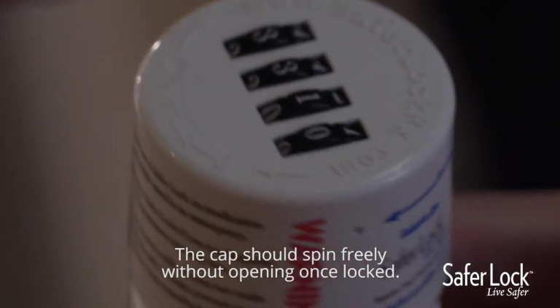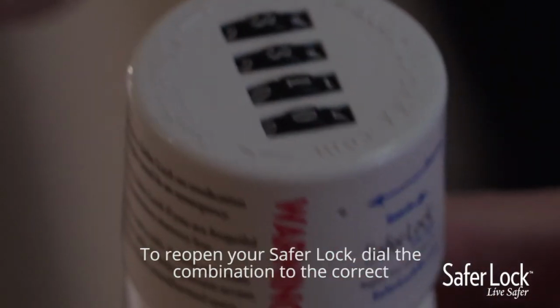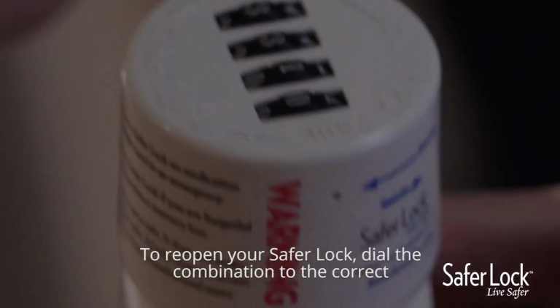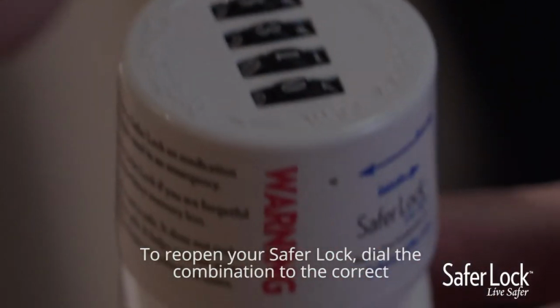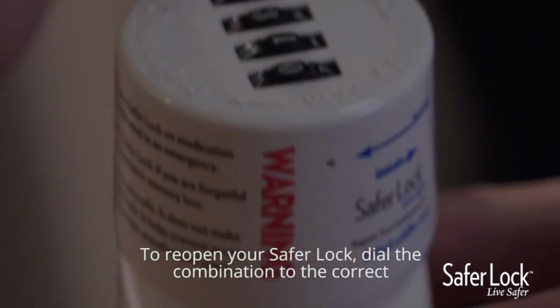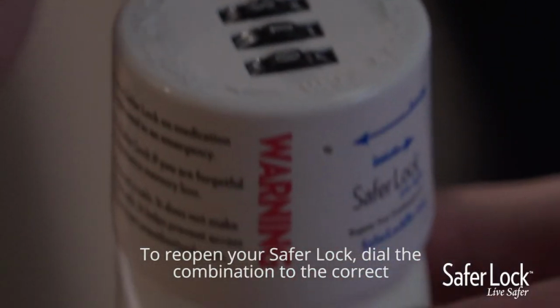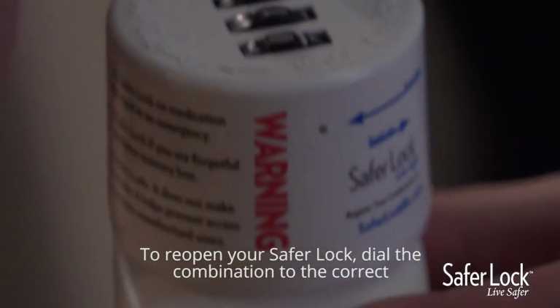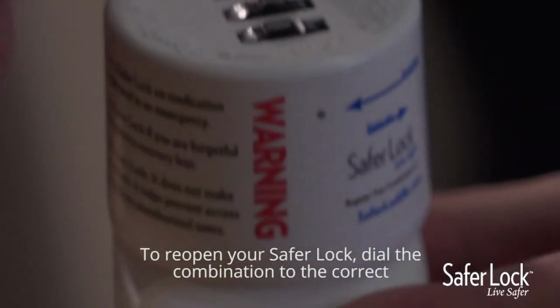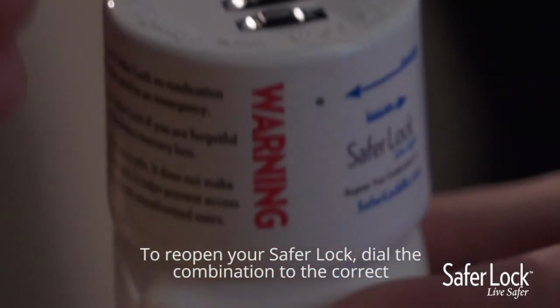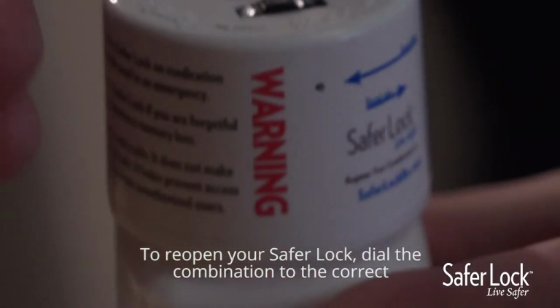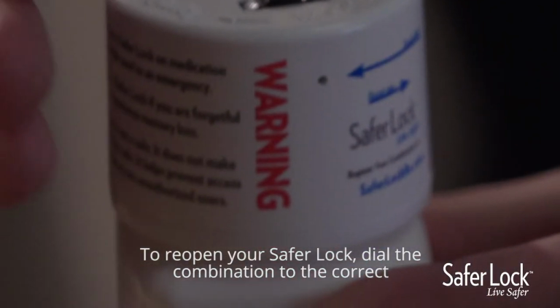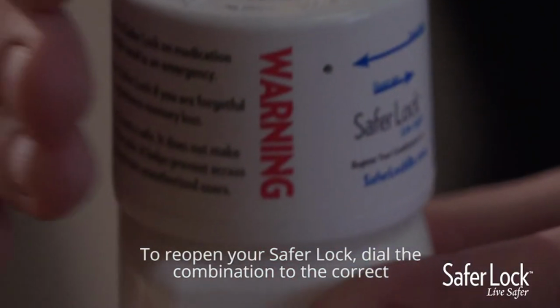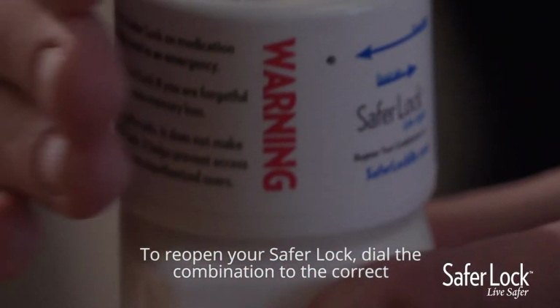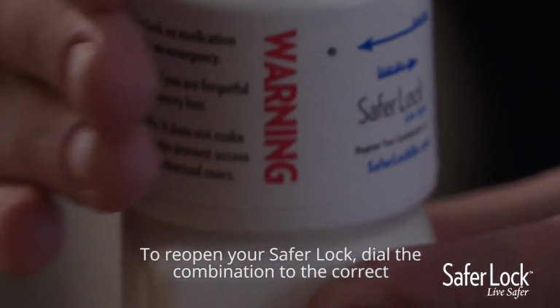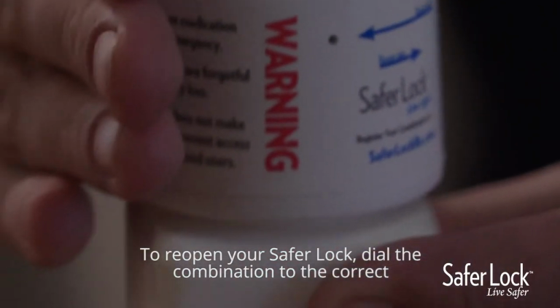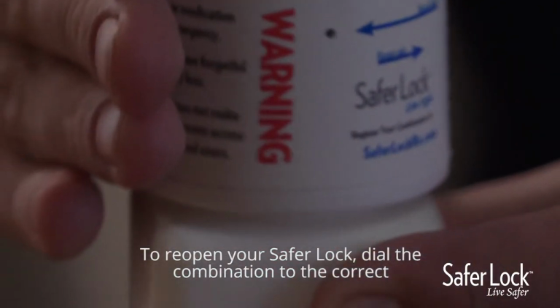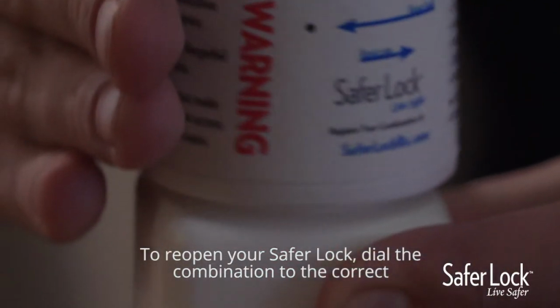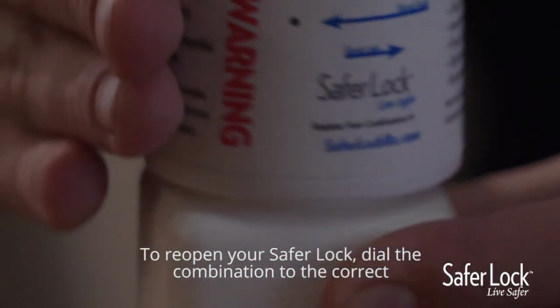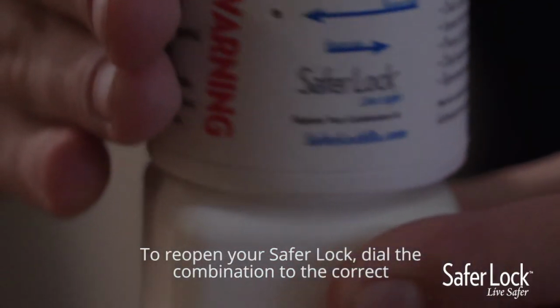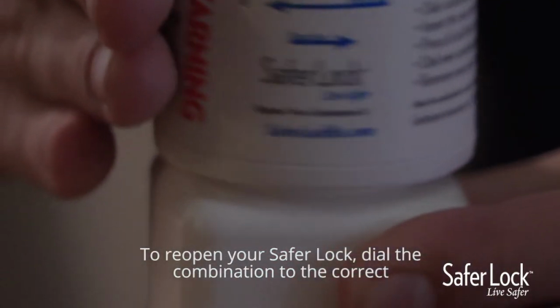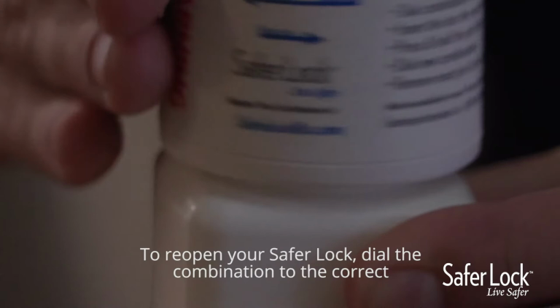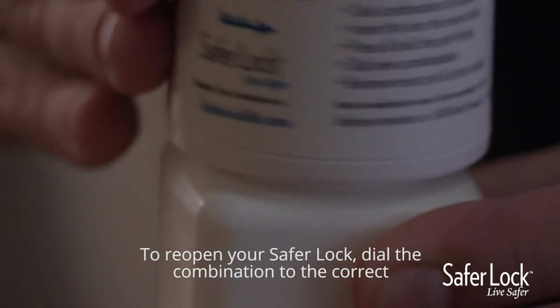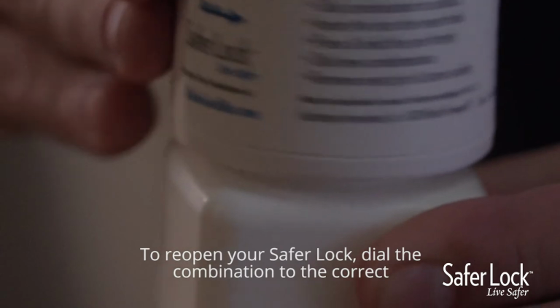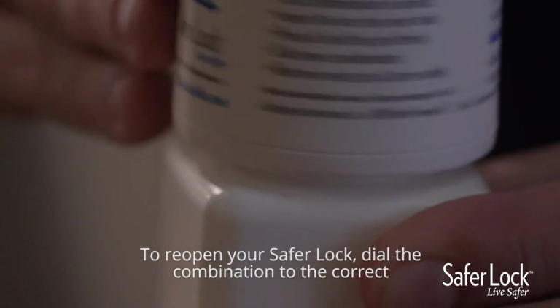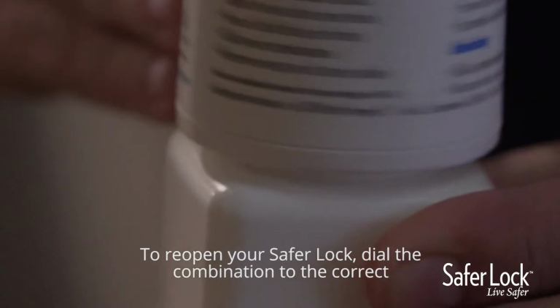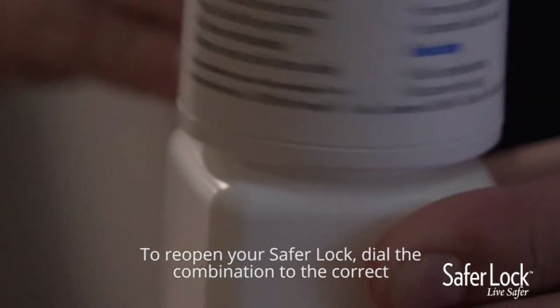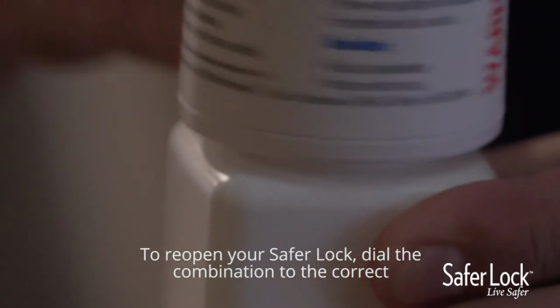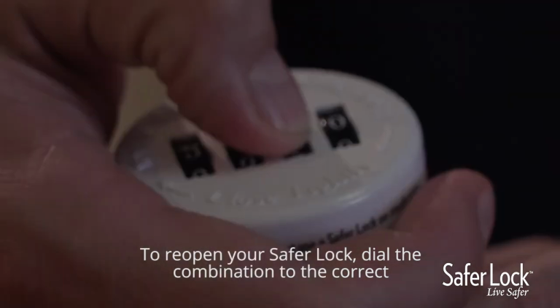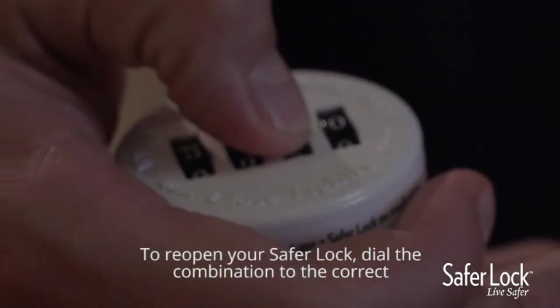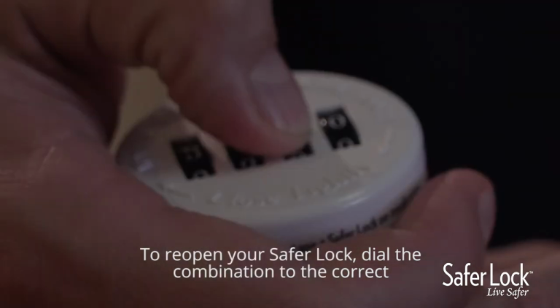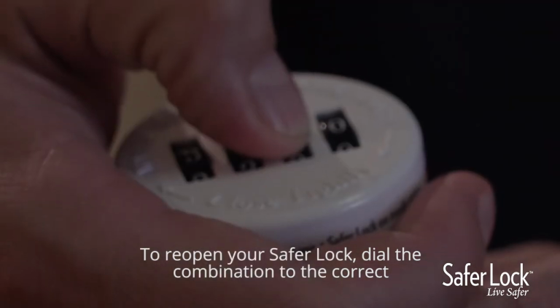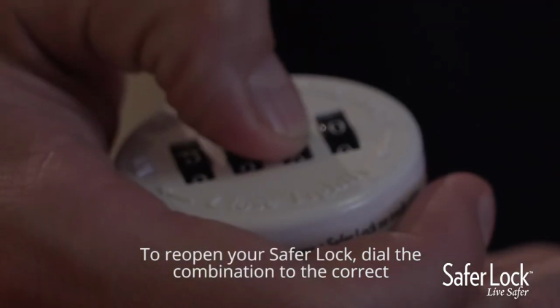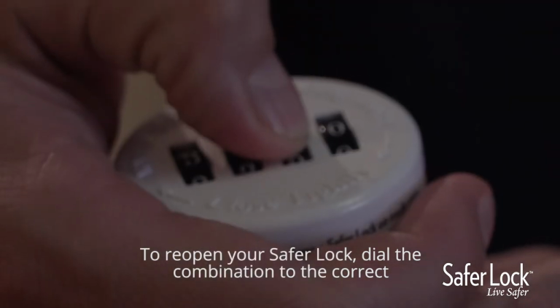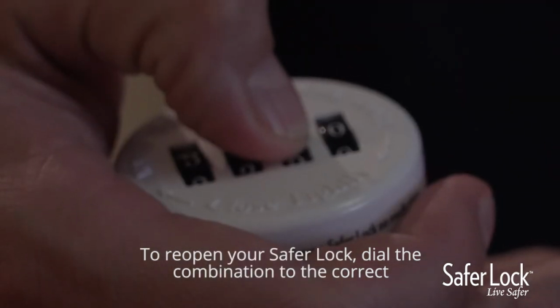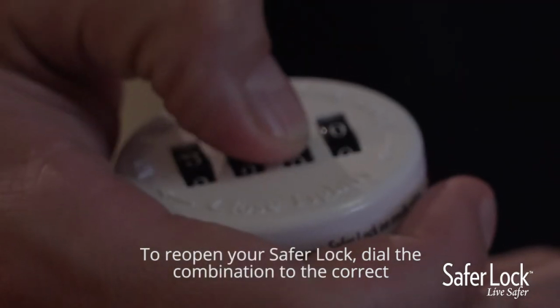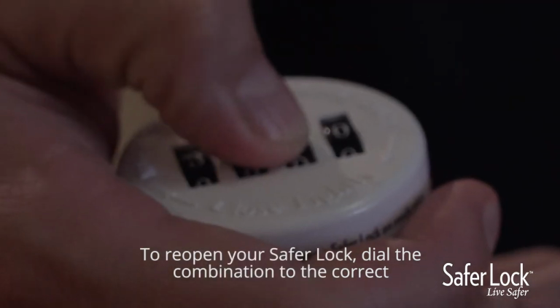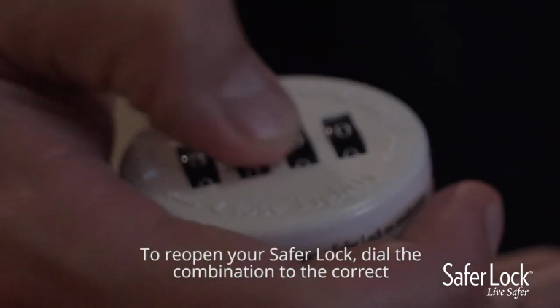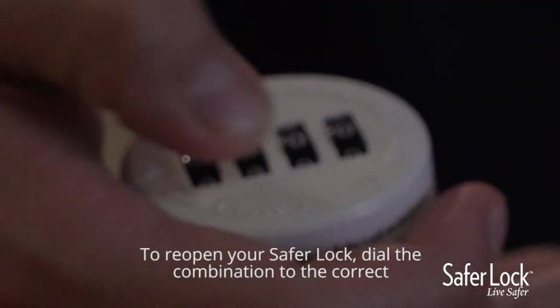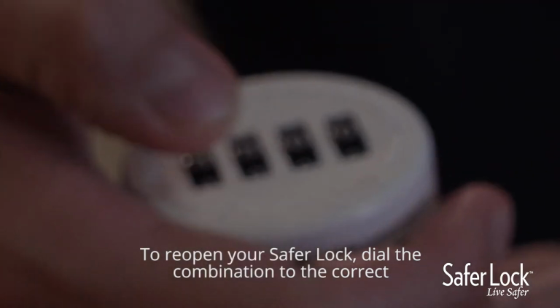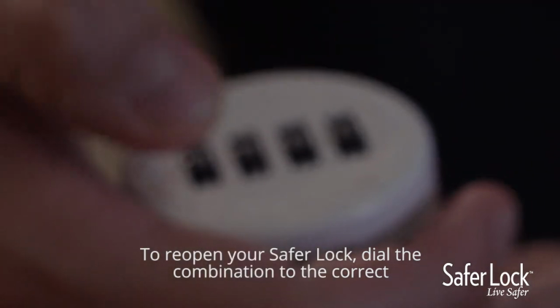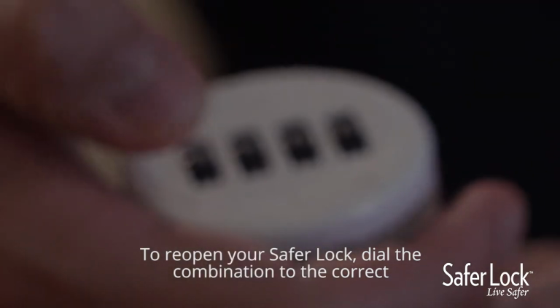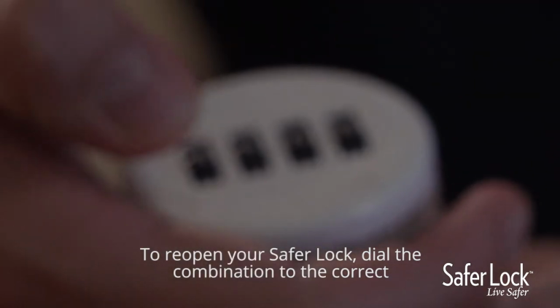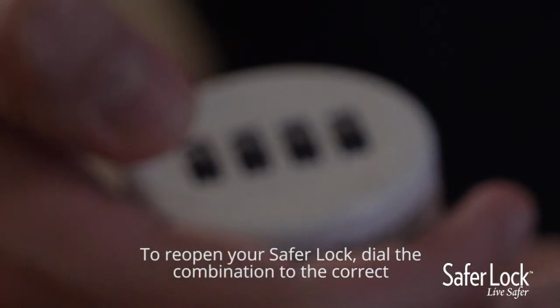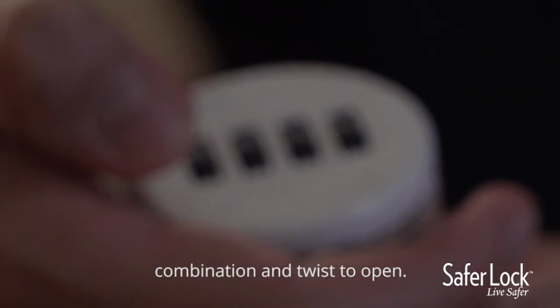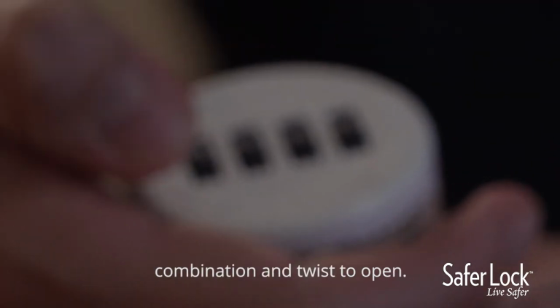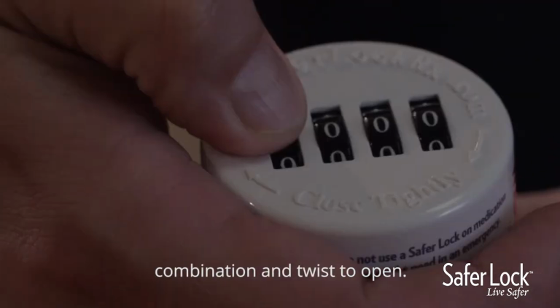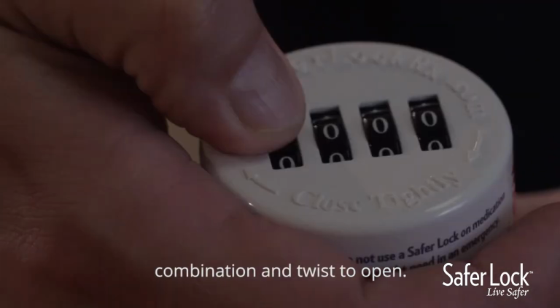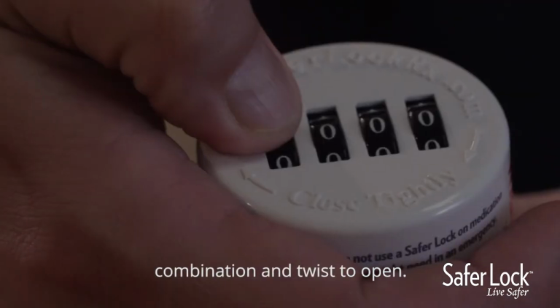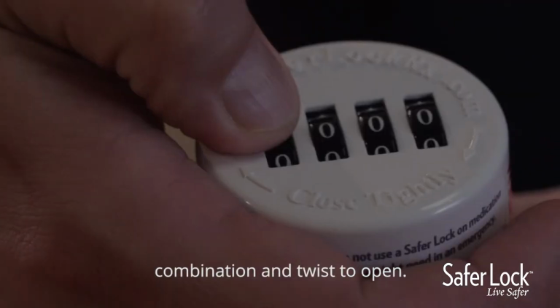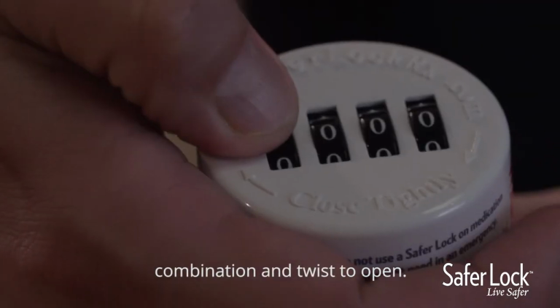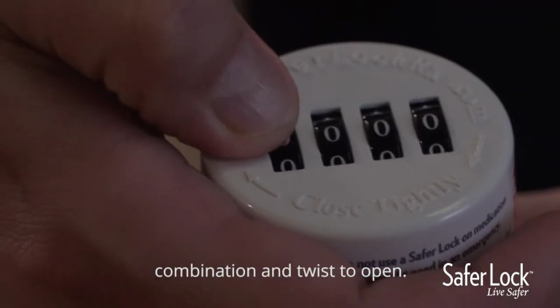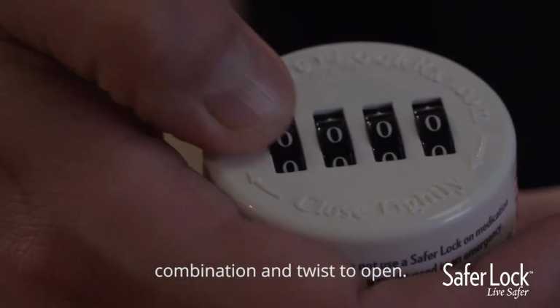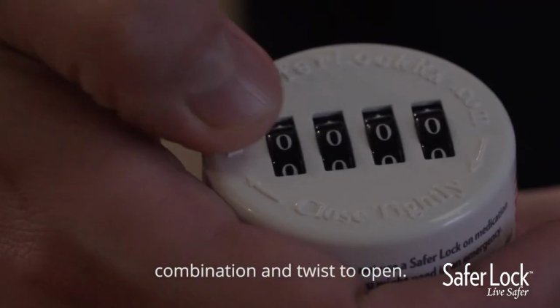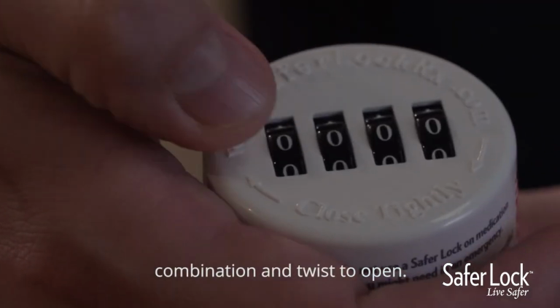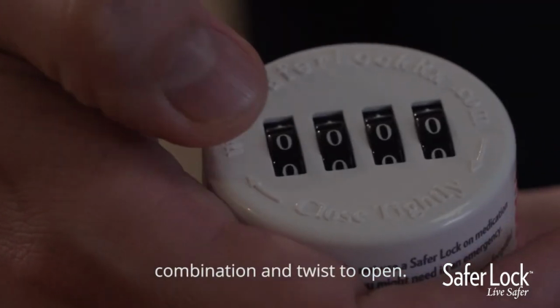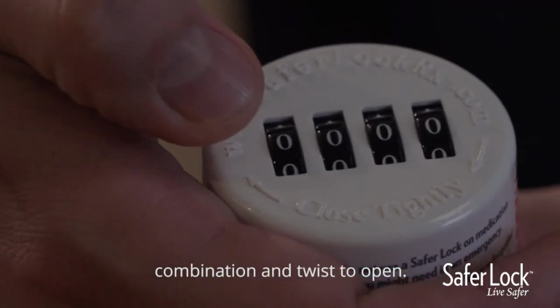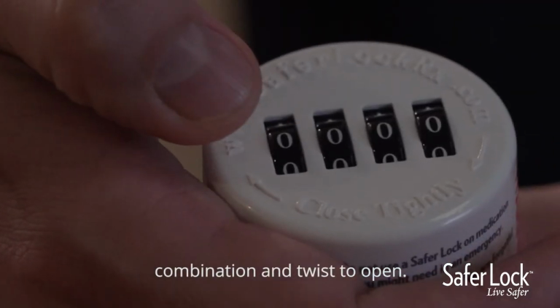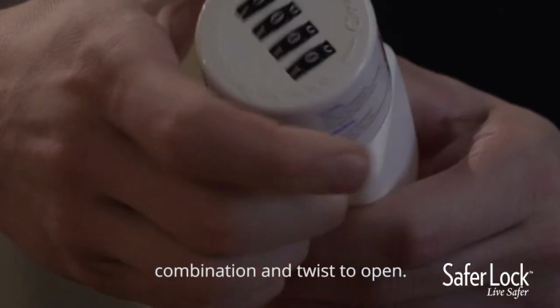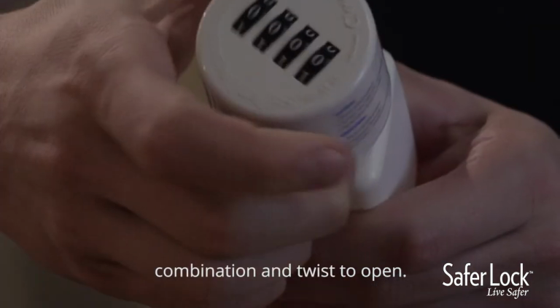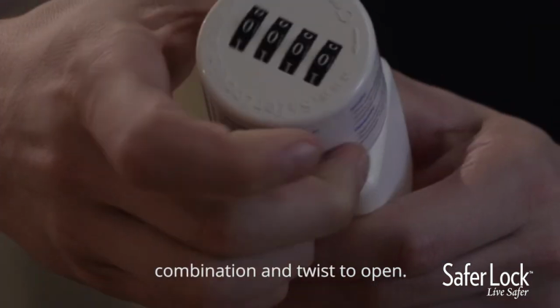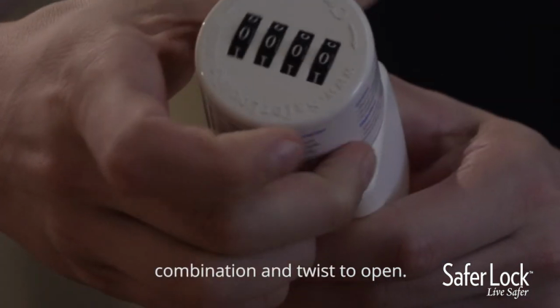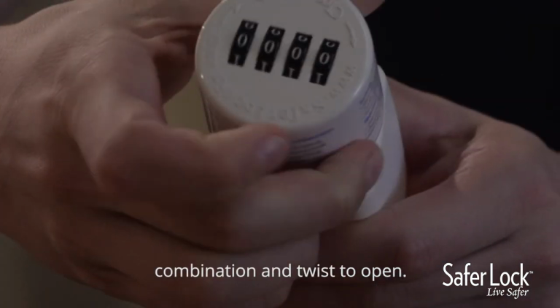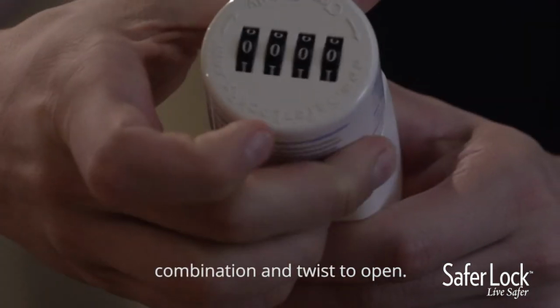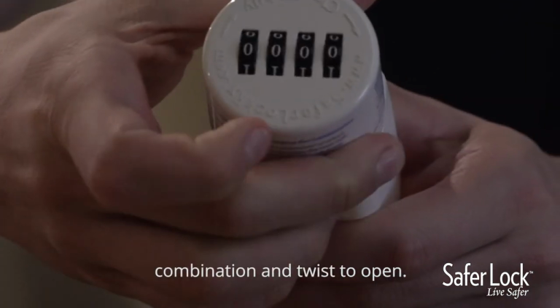To reopen your SaferLock, dial the combination to the correct combination and twist to open.